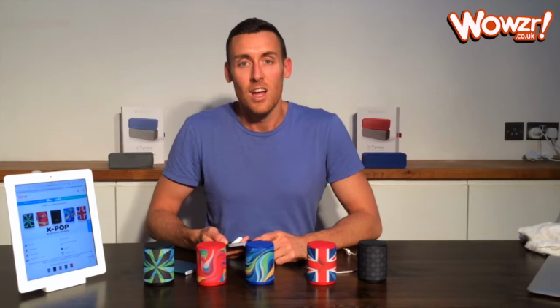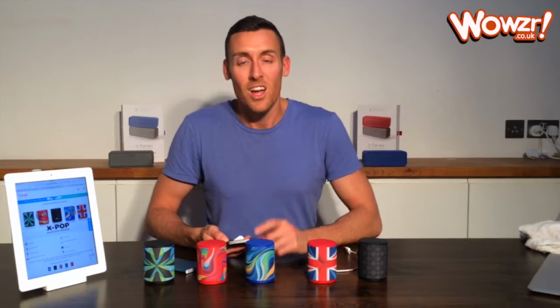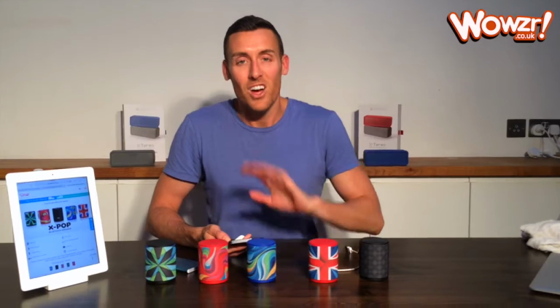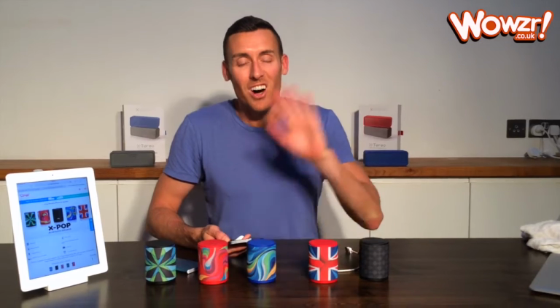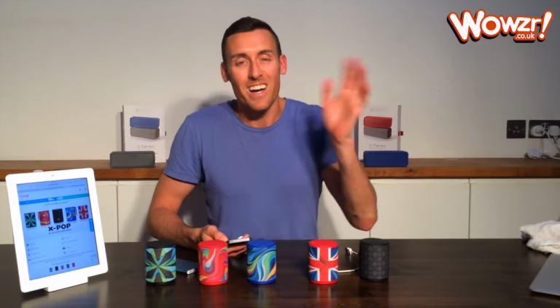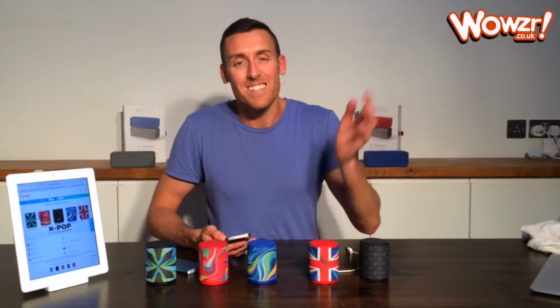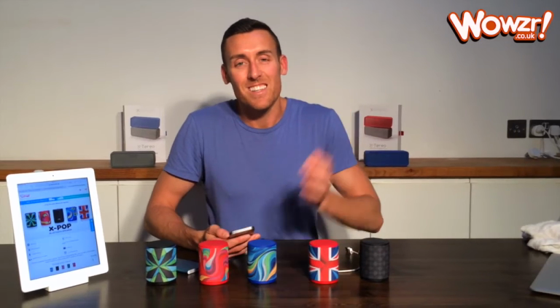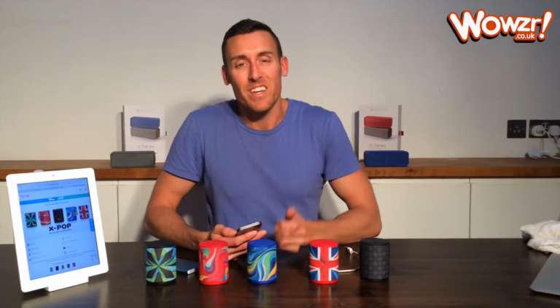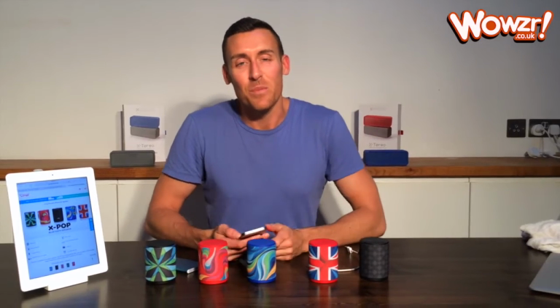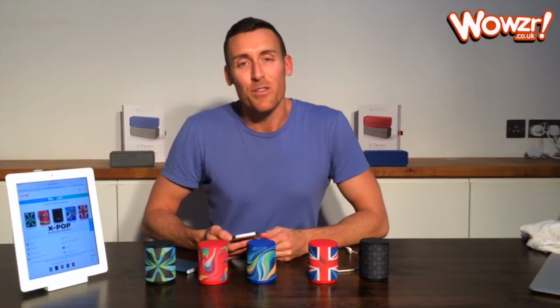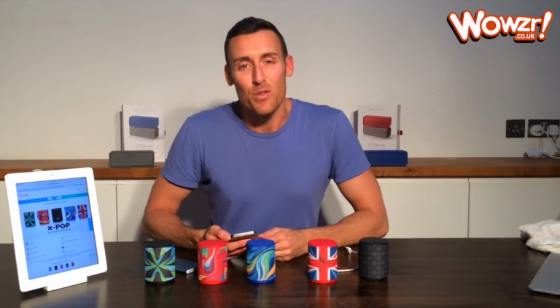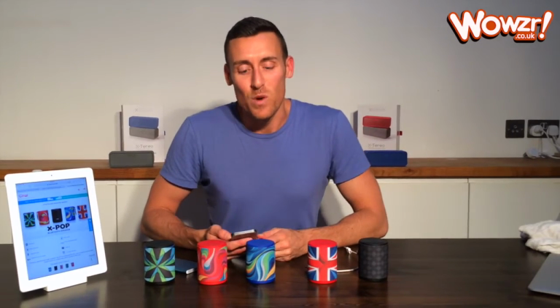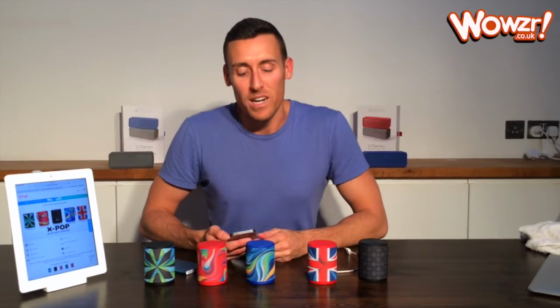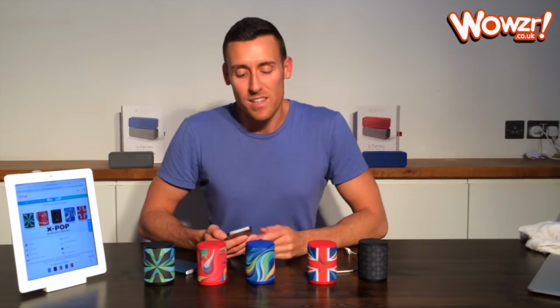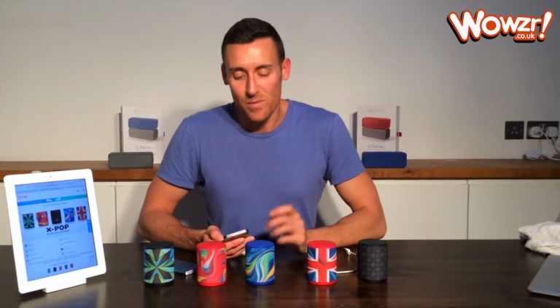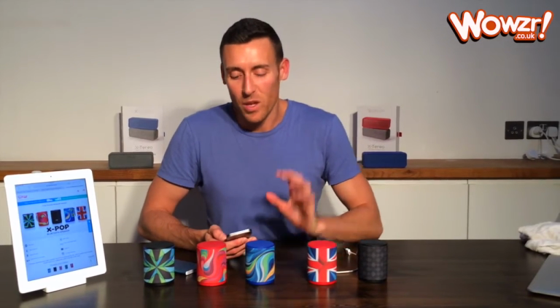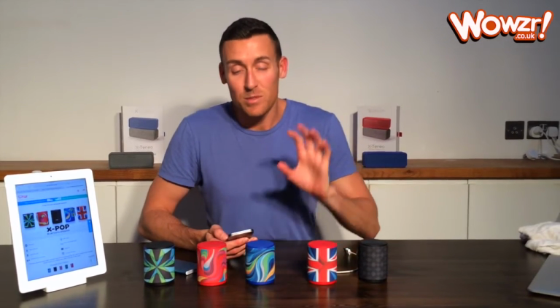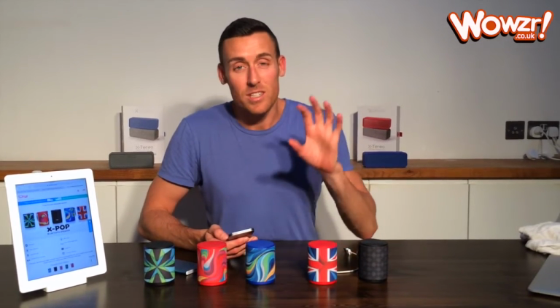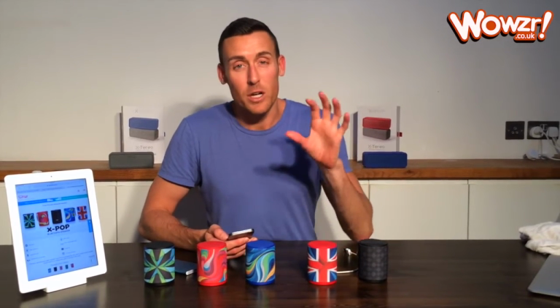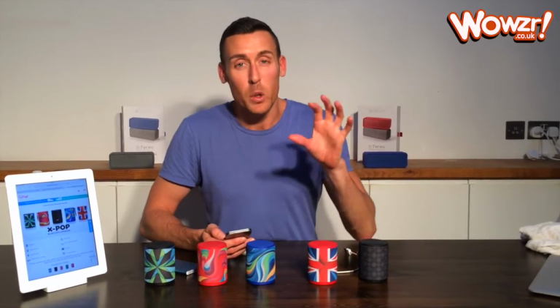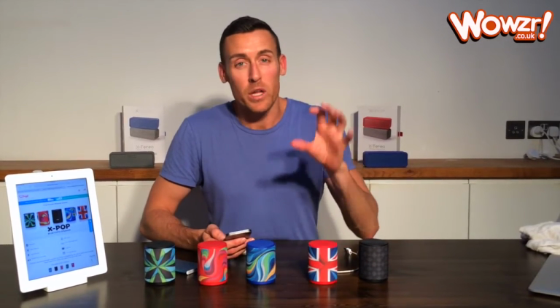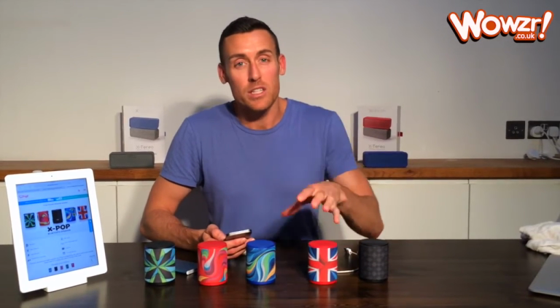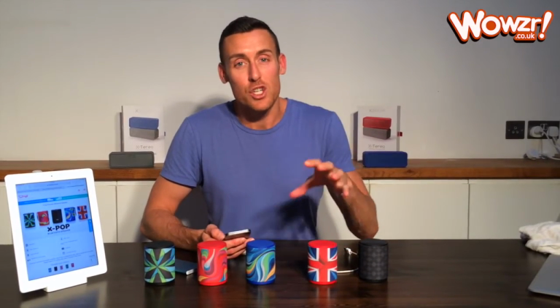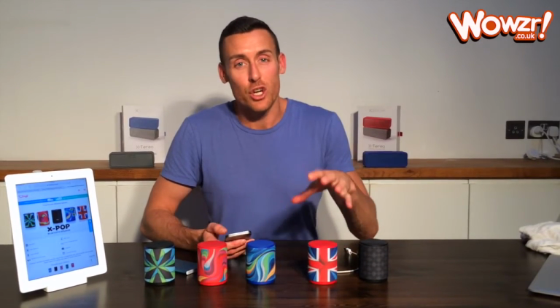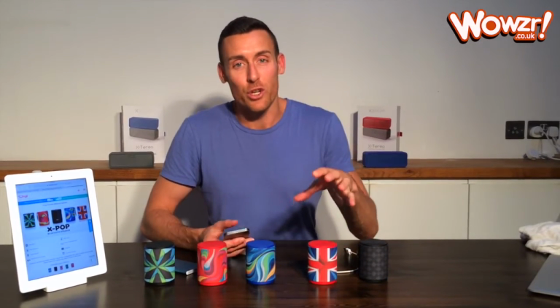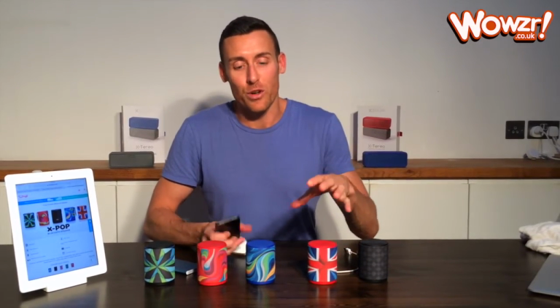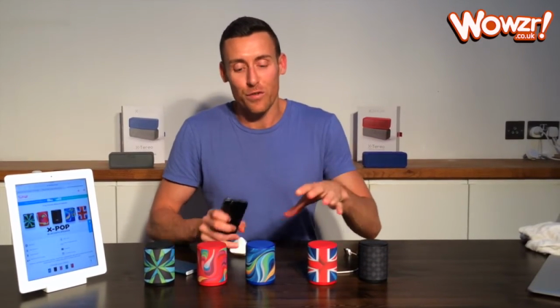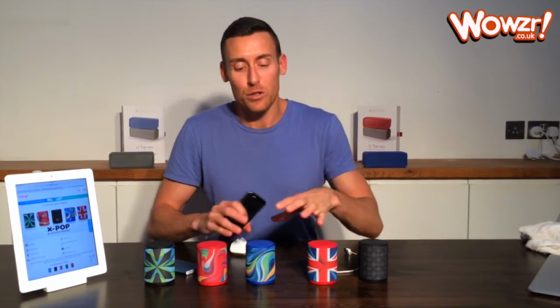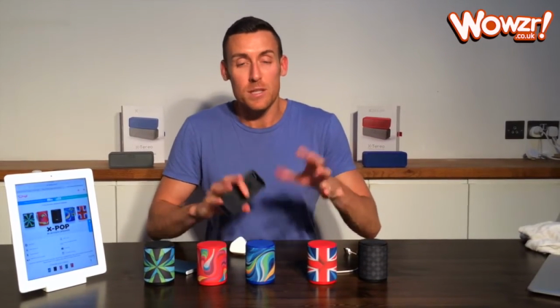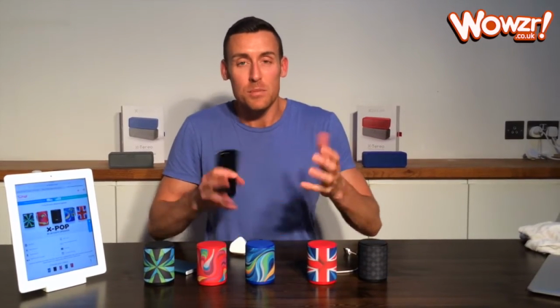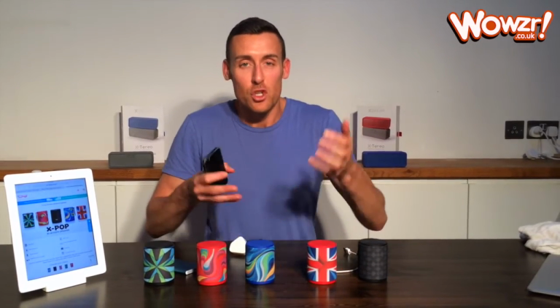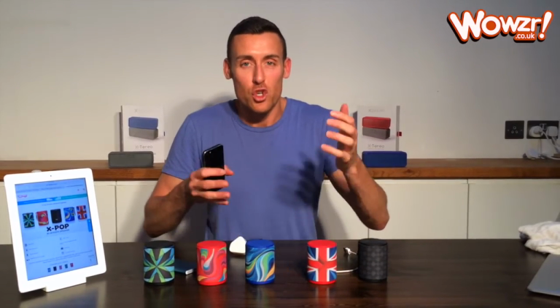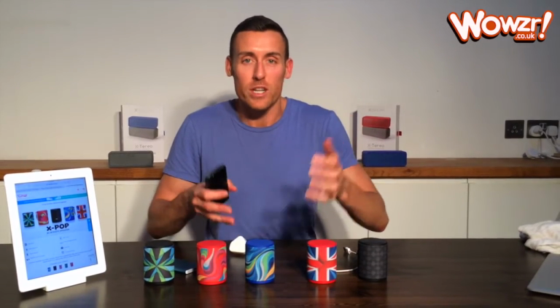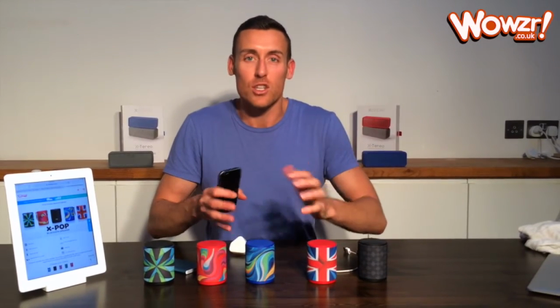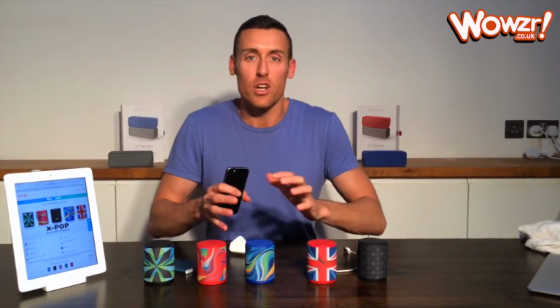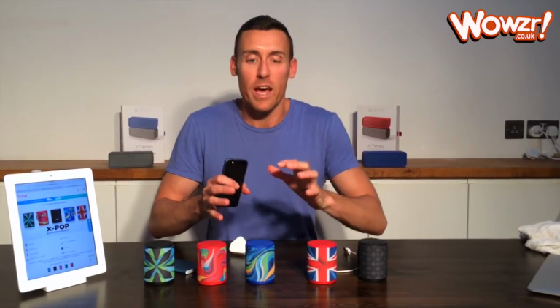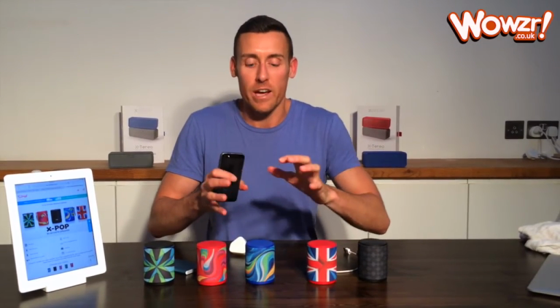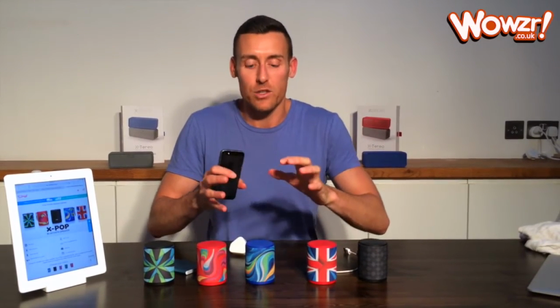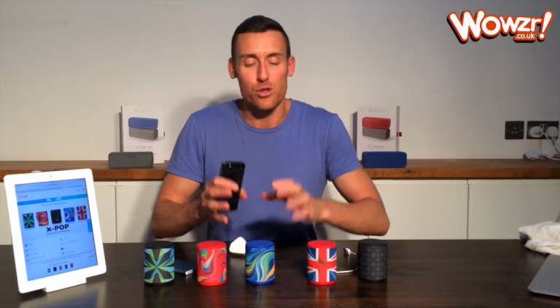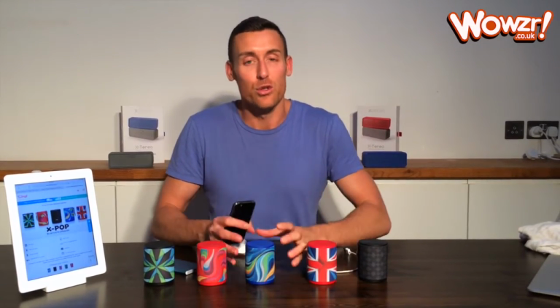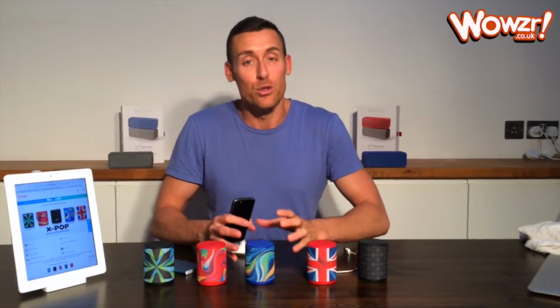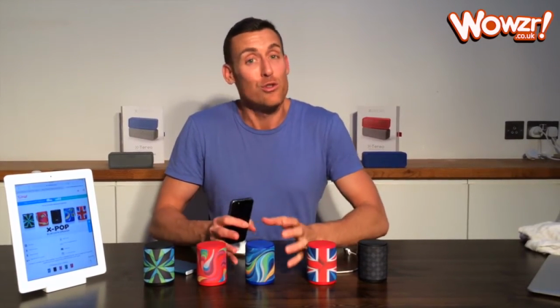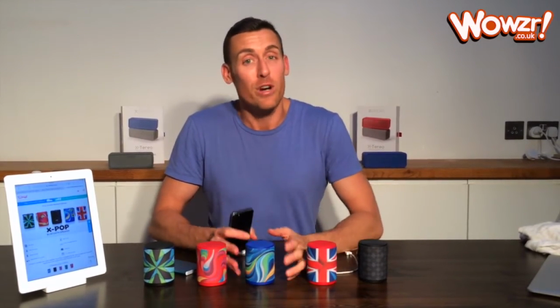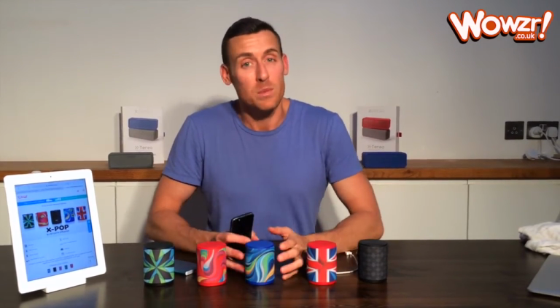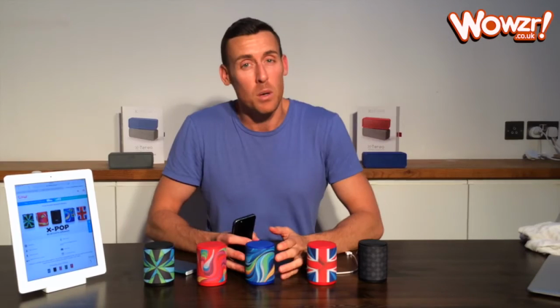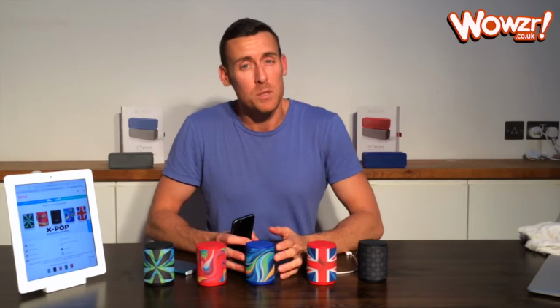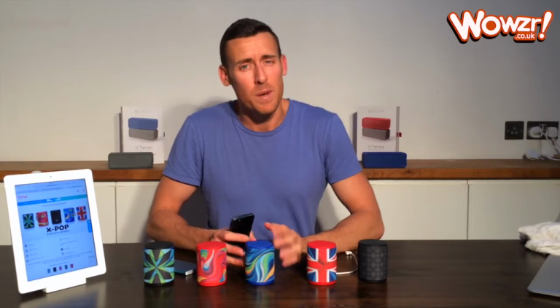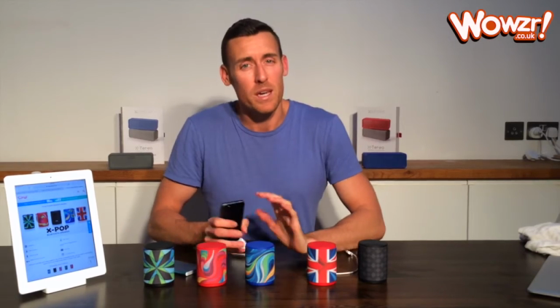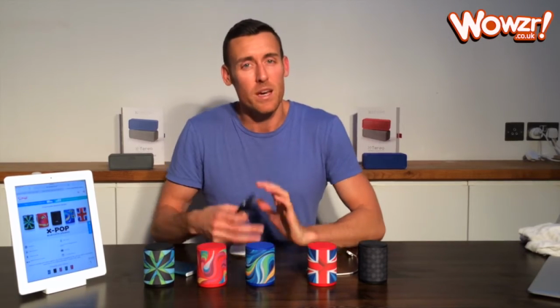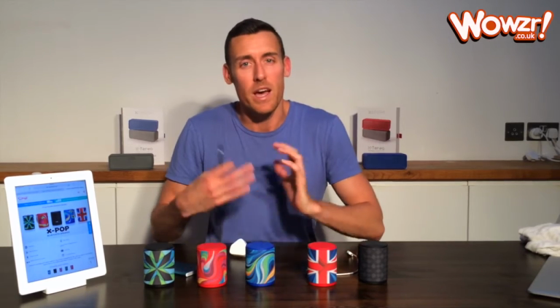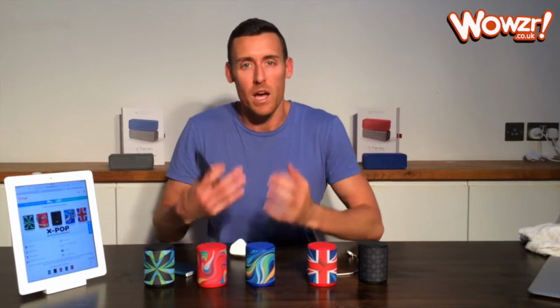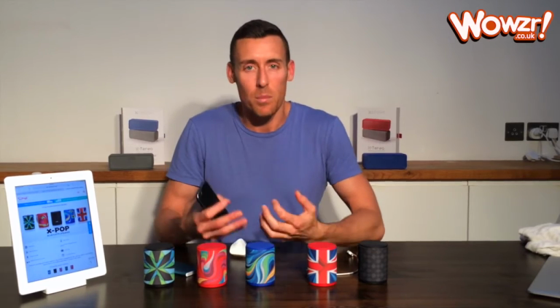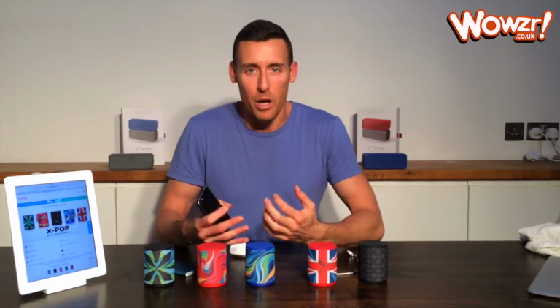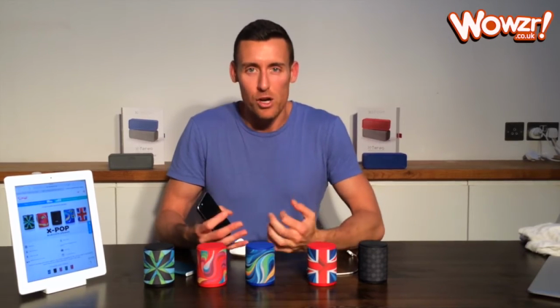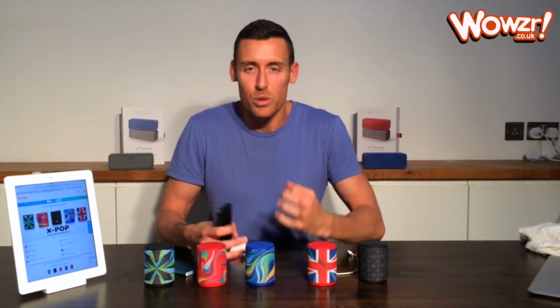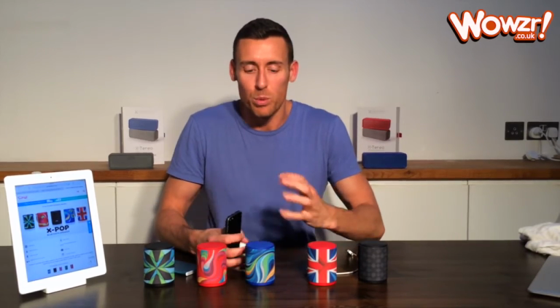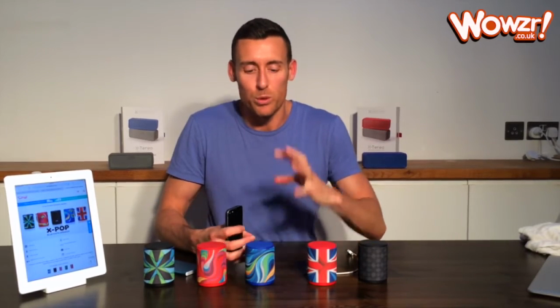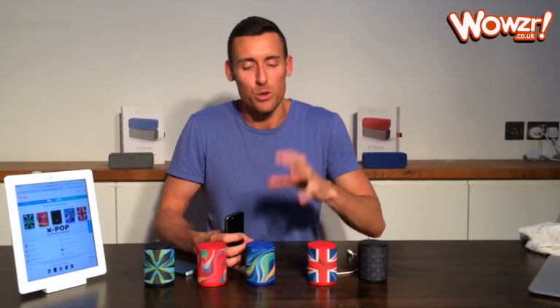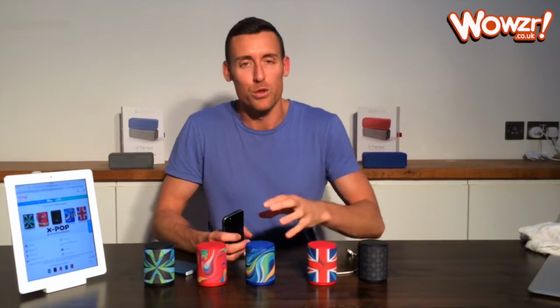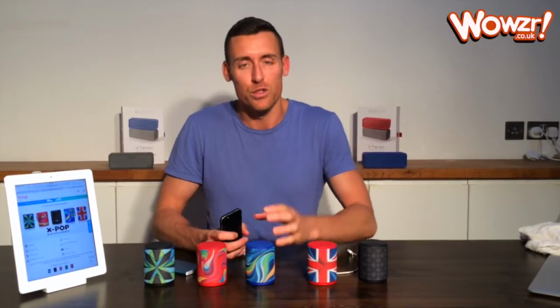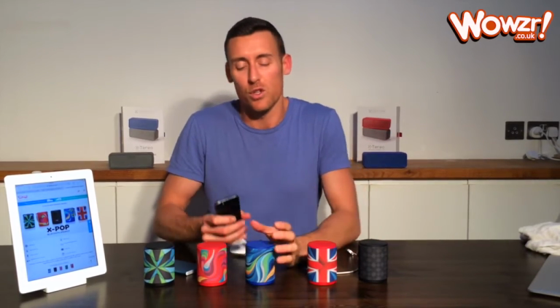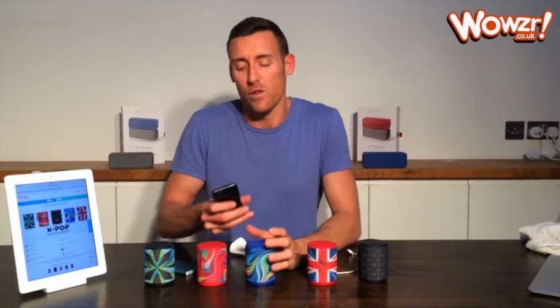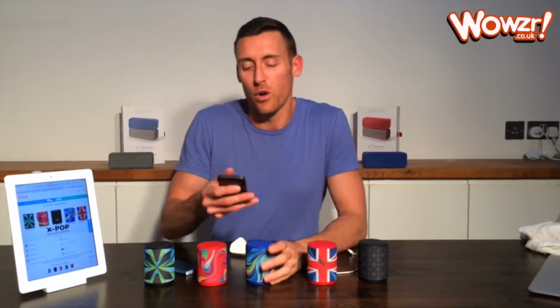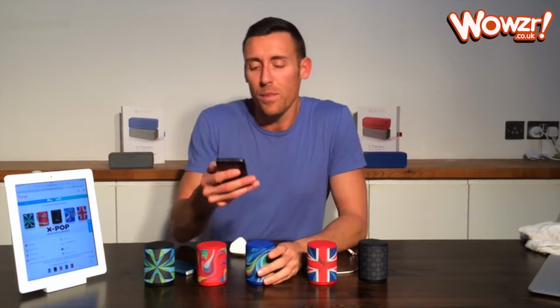Hi, it's Liam here from Wowza. I'm just going to quickly show you a few tips and tricks on how to use your Xbox speaker, how to pair it with Bluetooth and so forth.